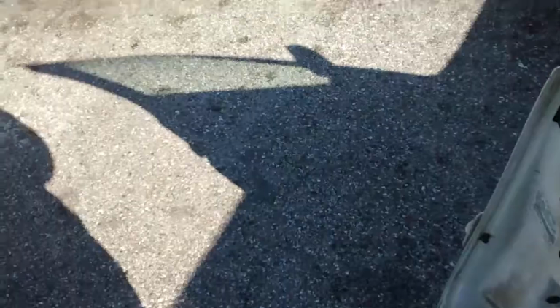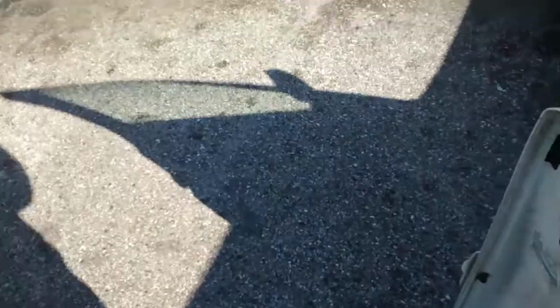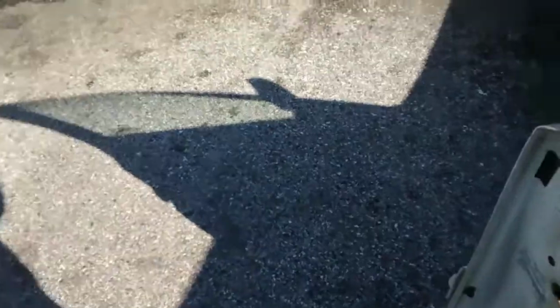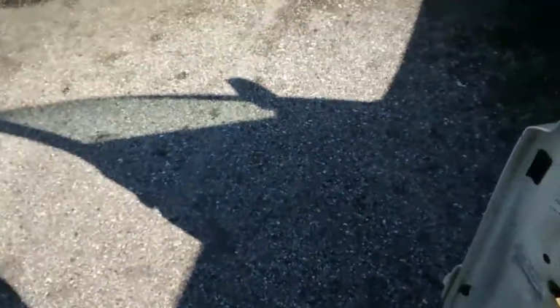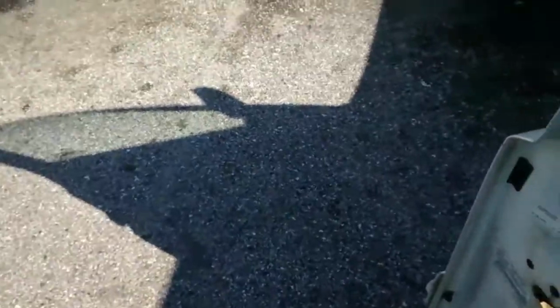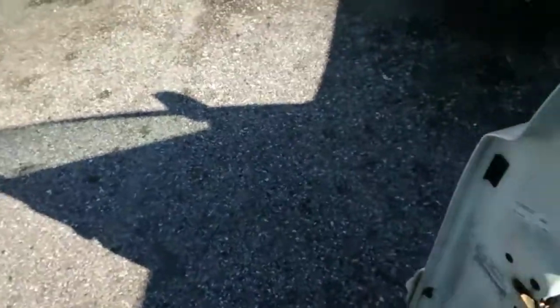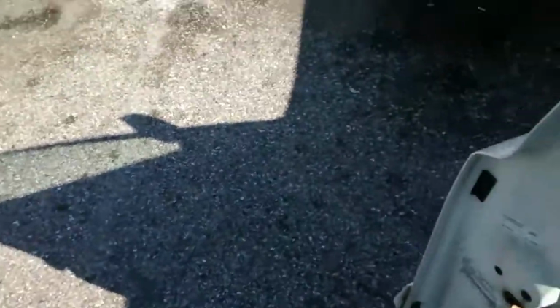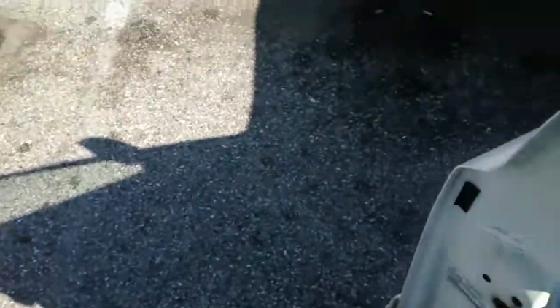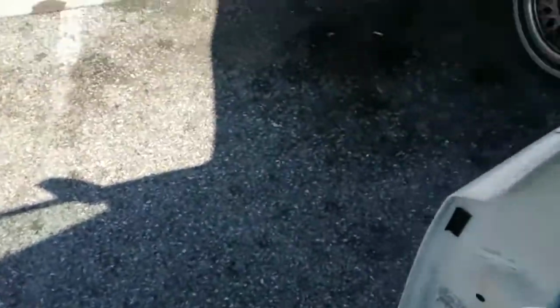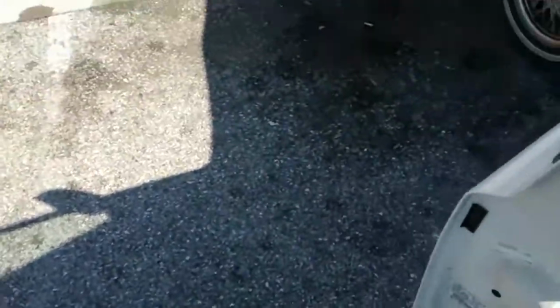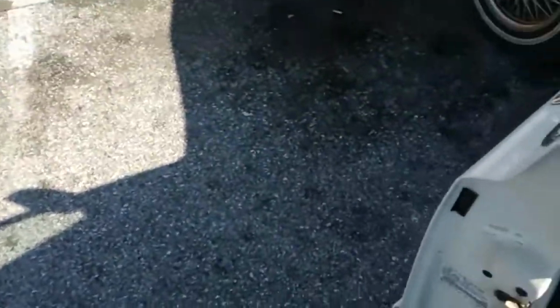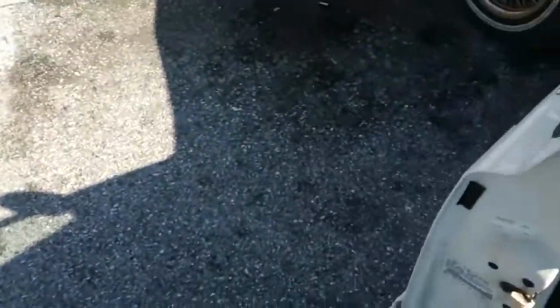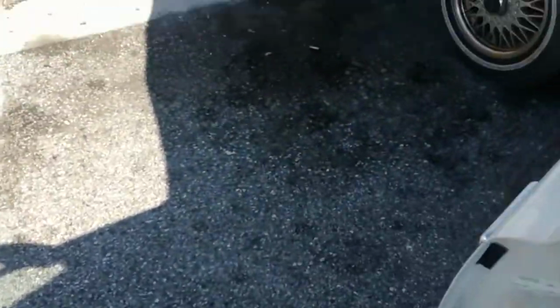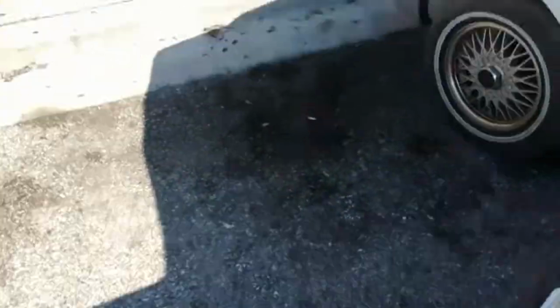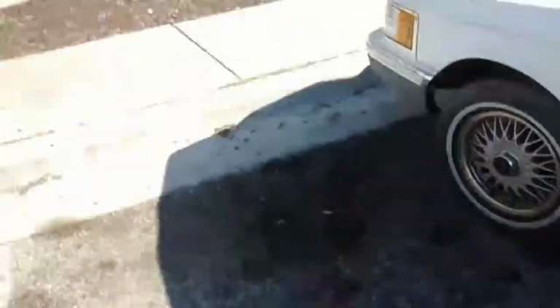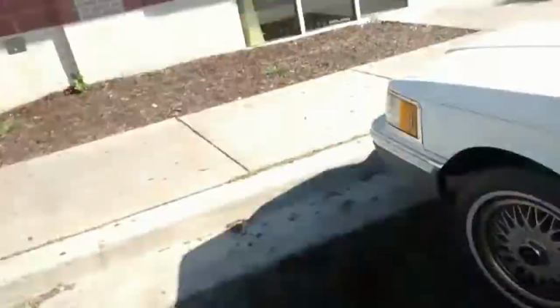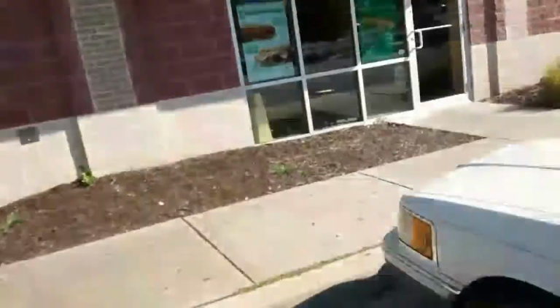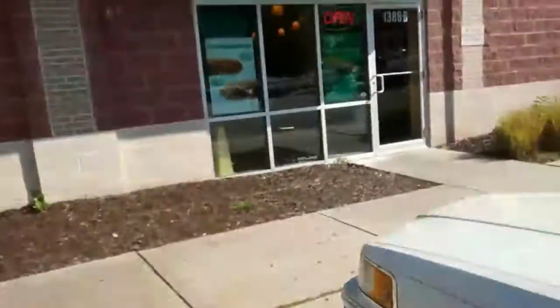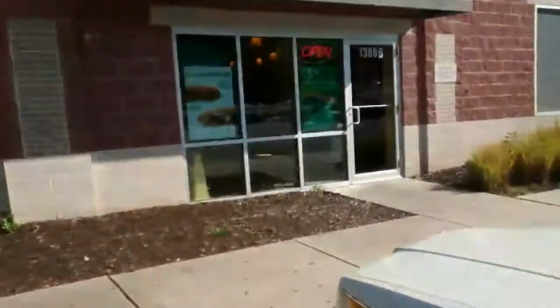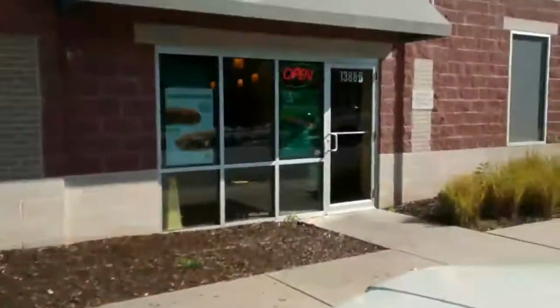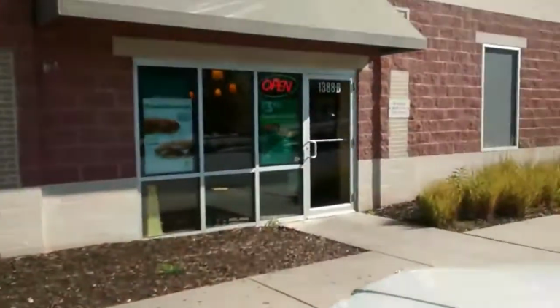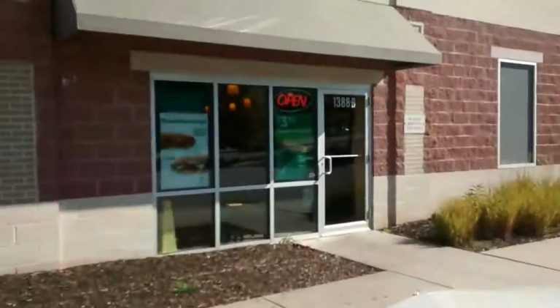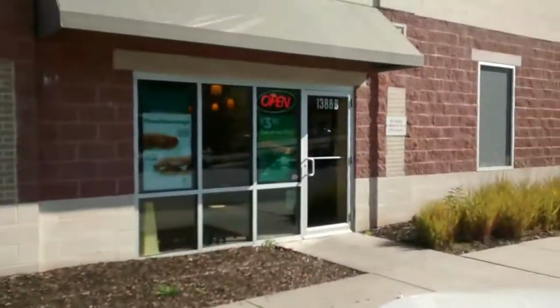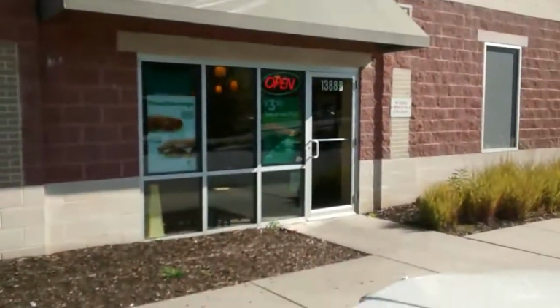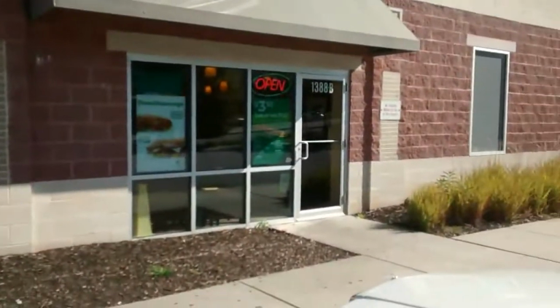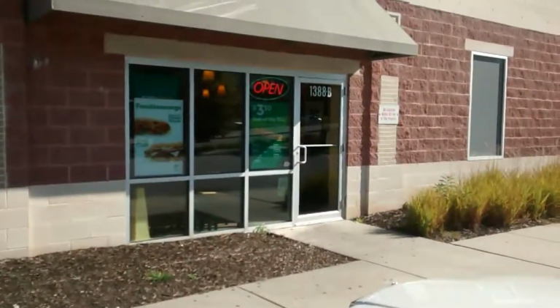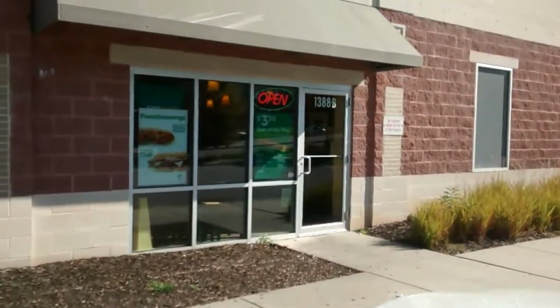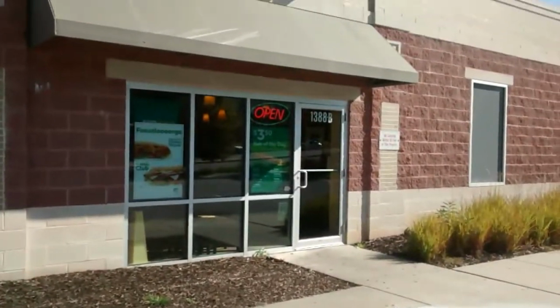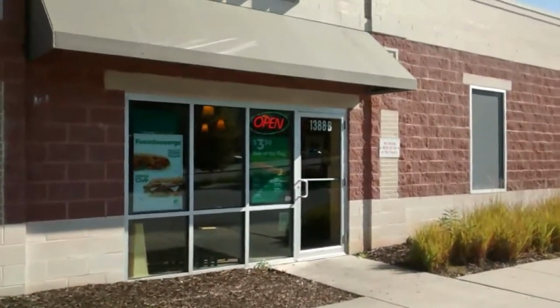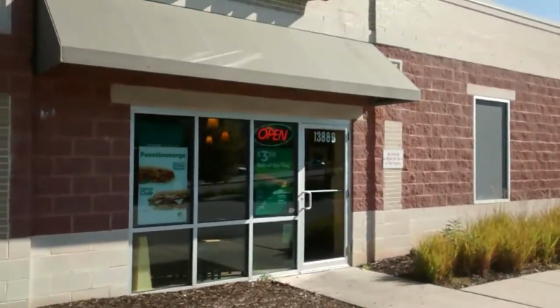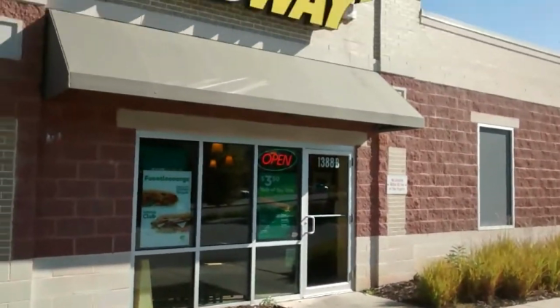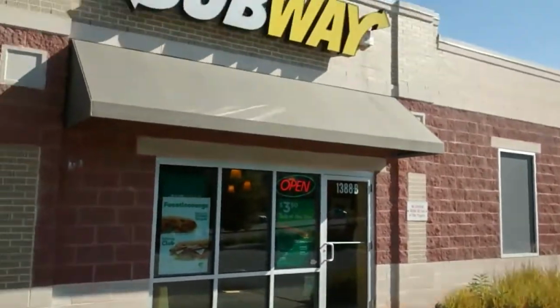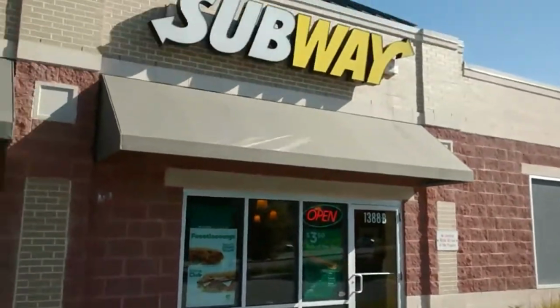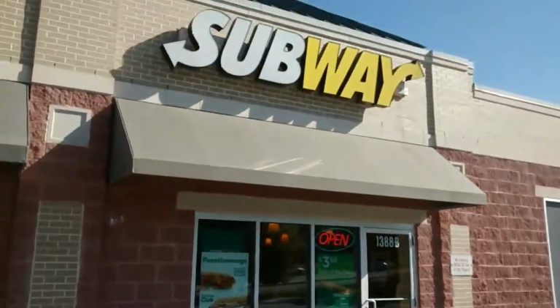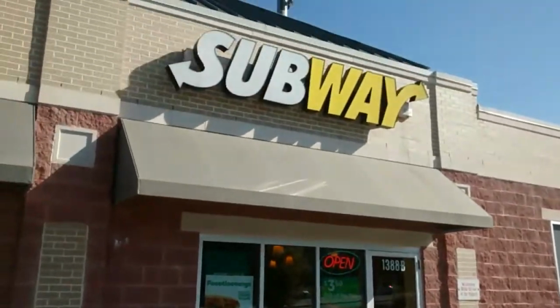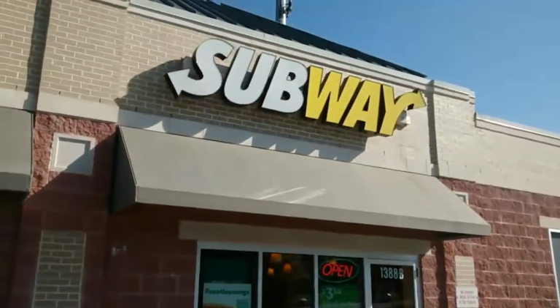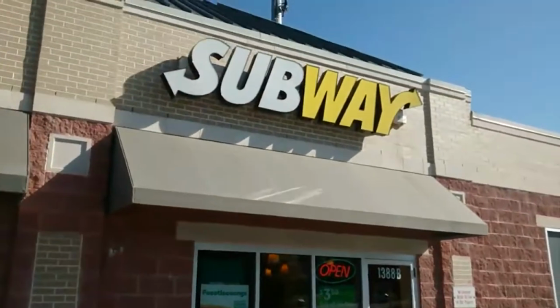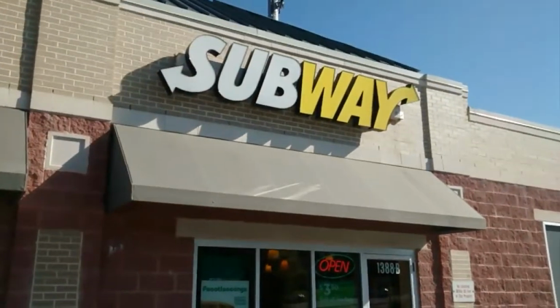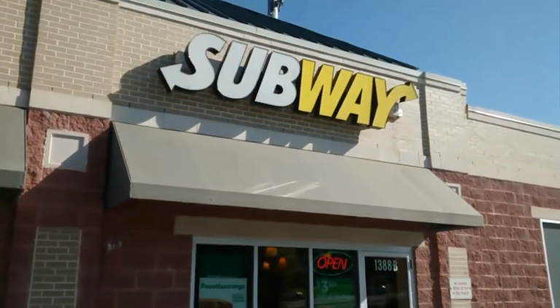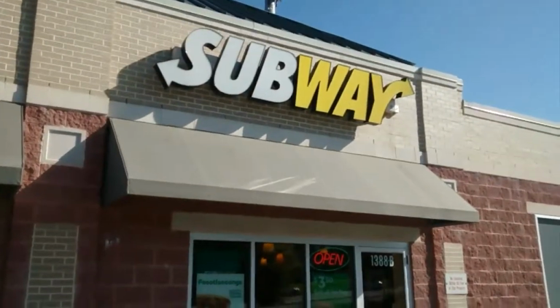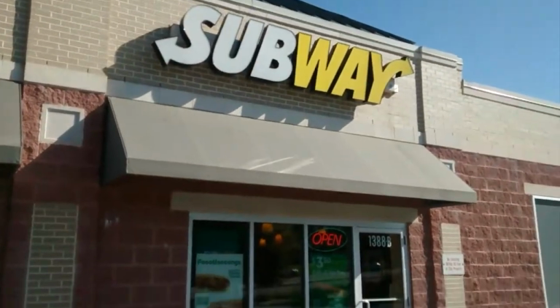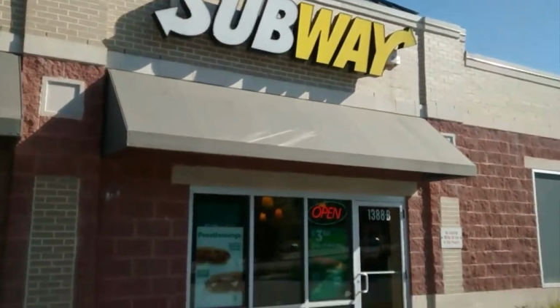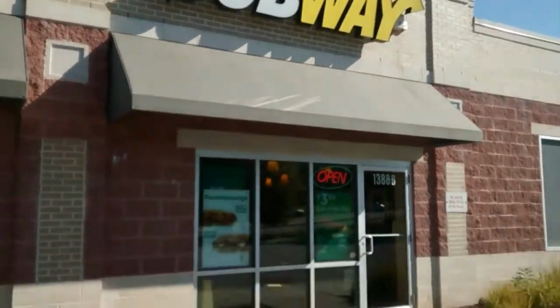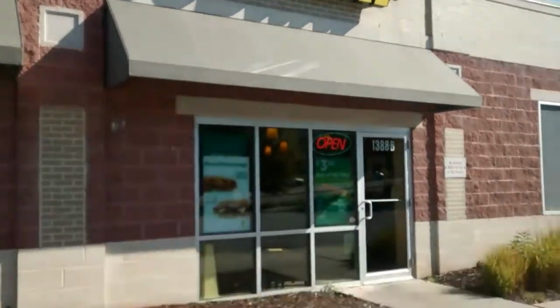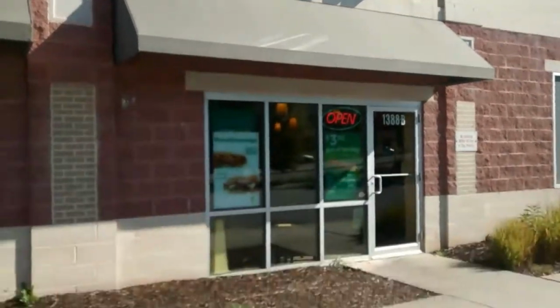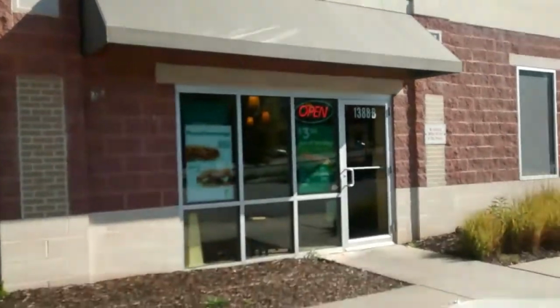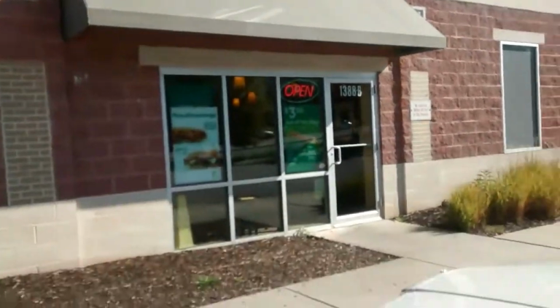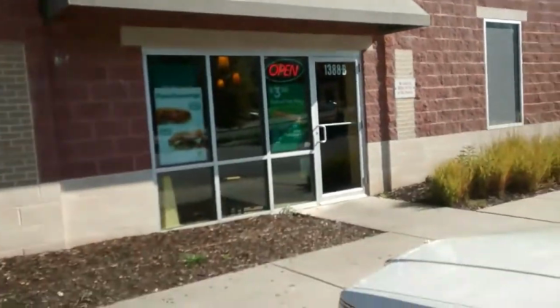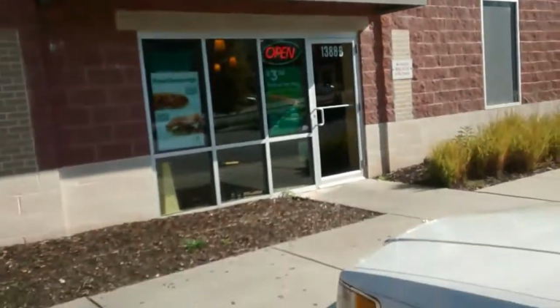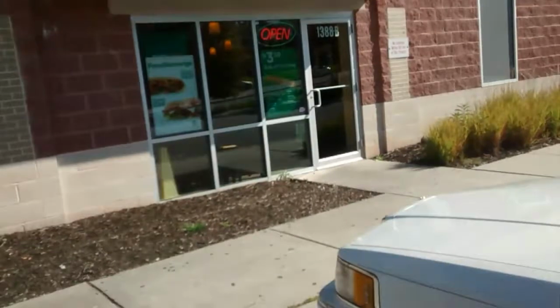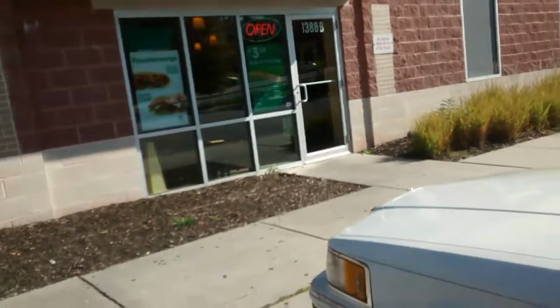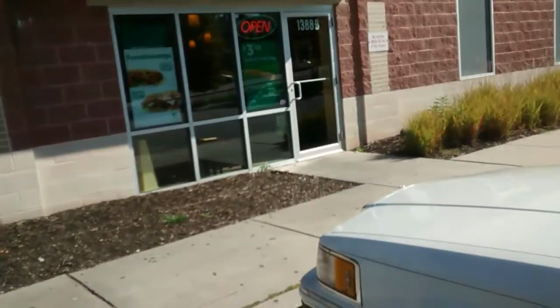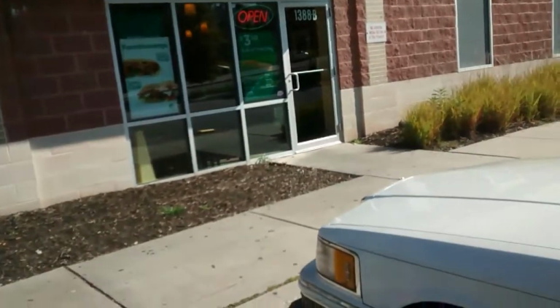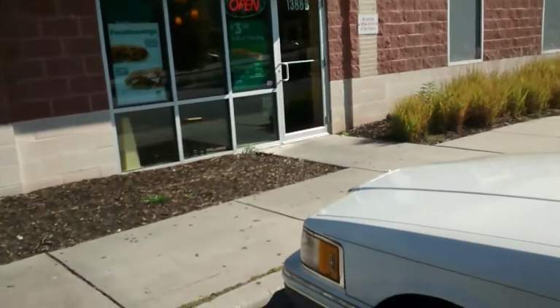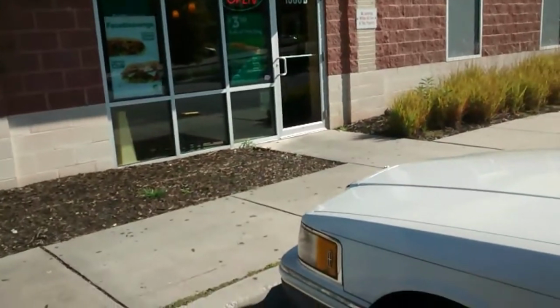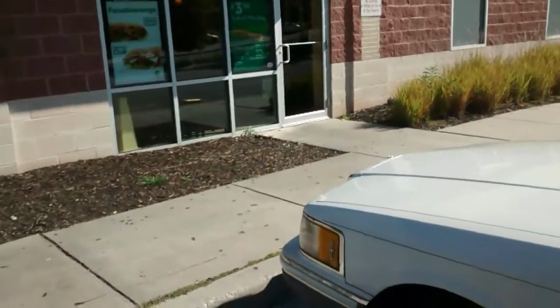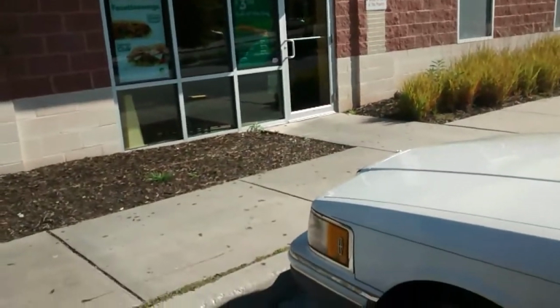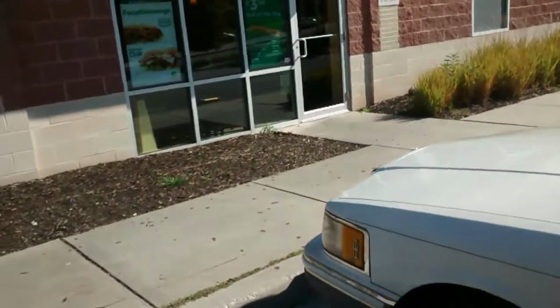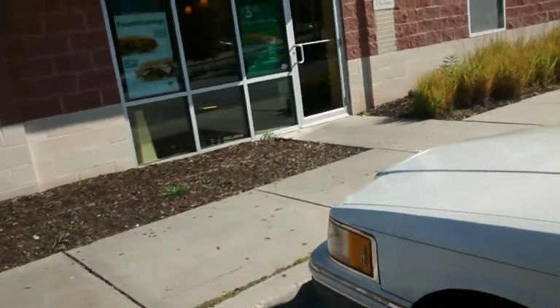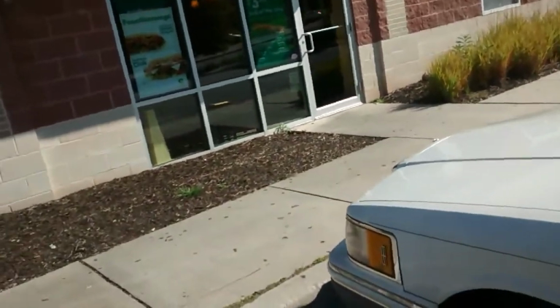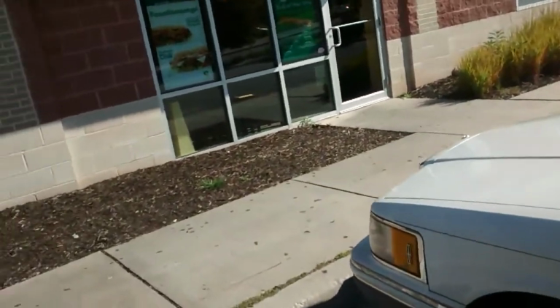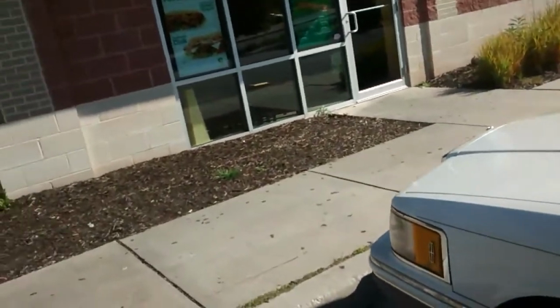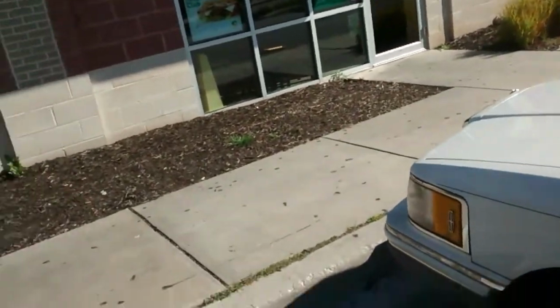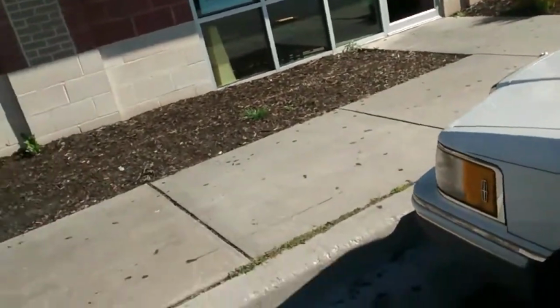Gardening Show. And this is a store right here — Subway, as you can see, but something's different about this Subway.